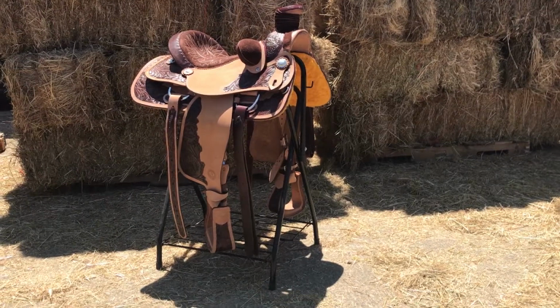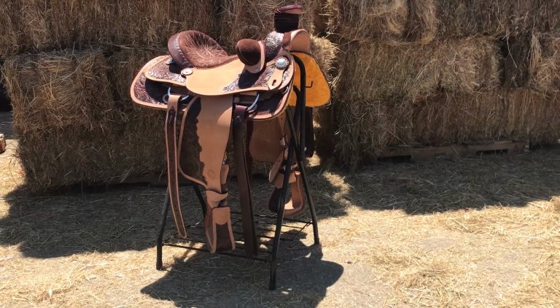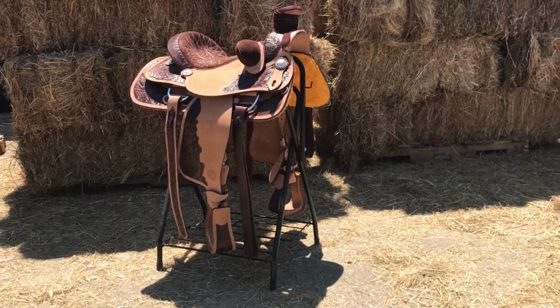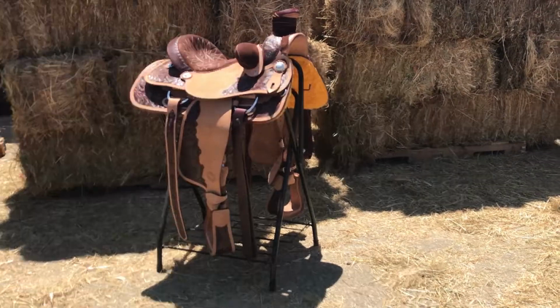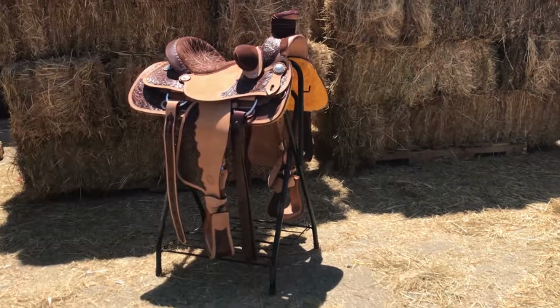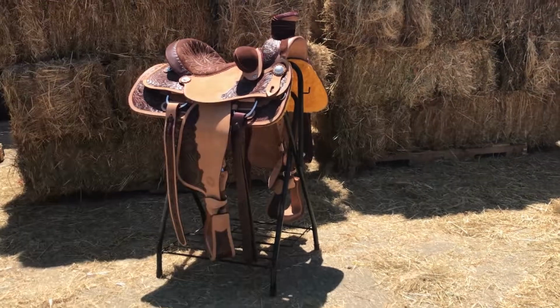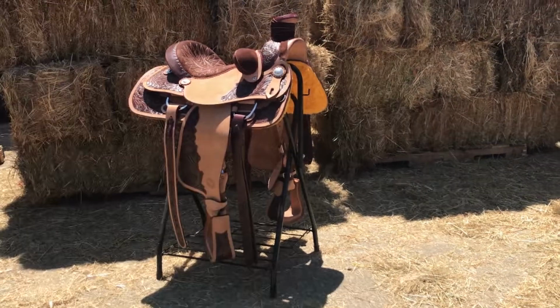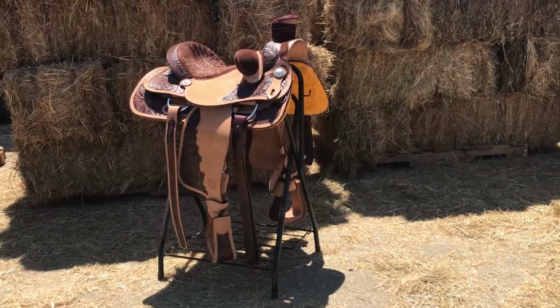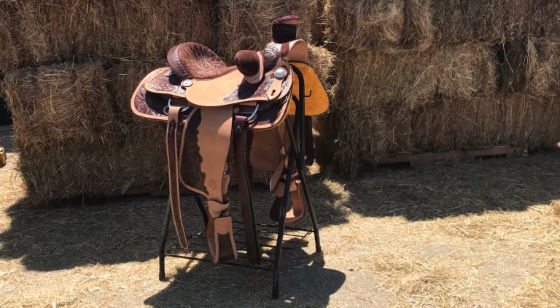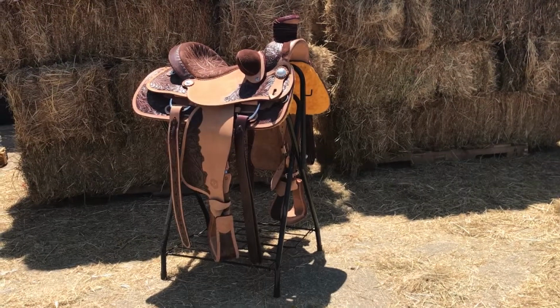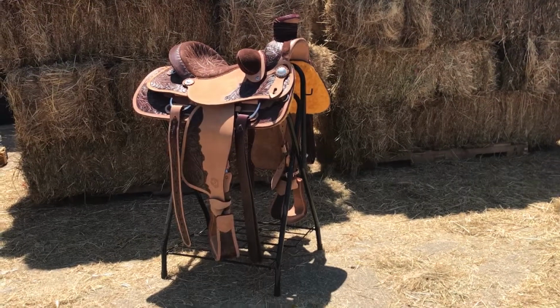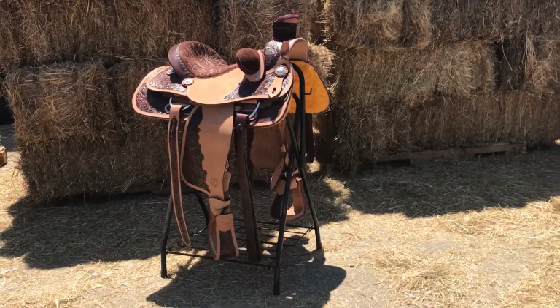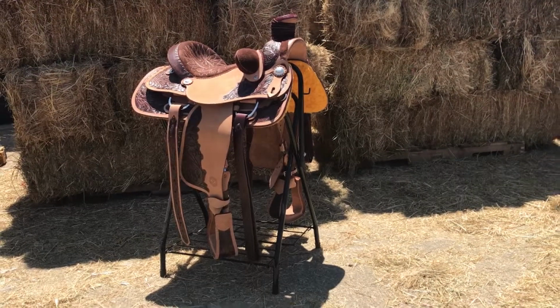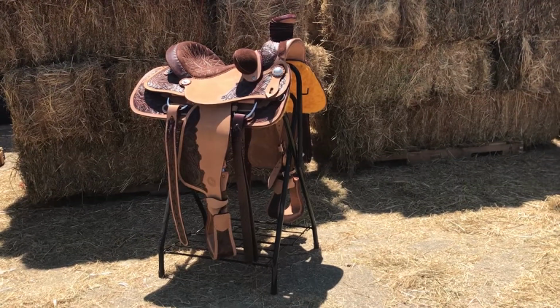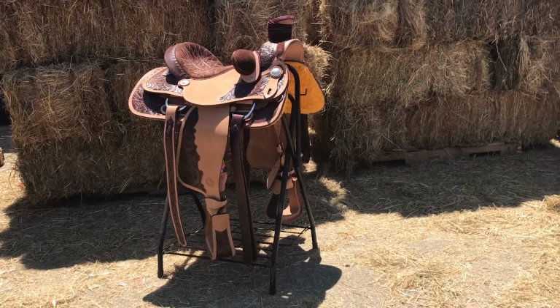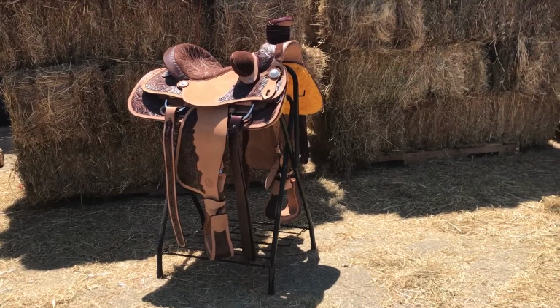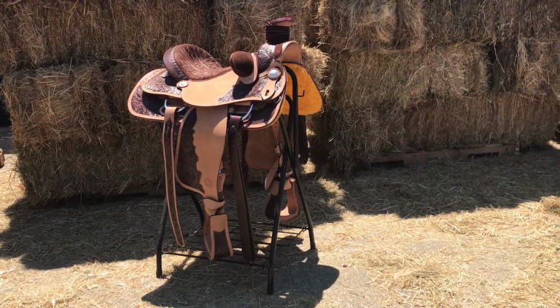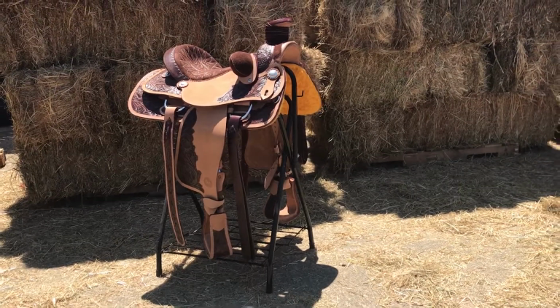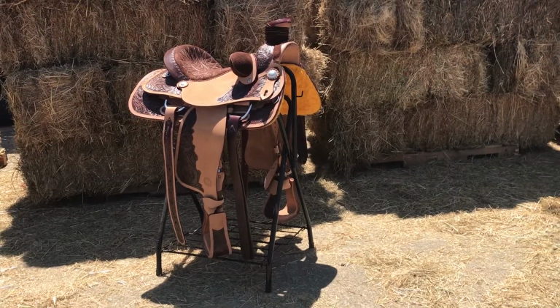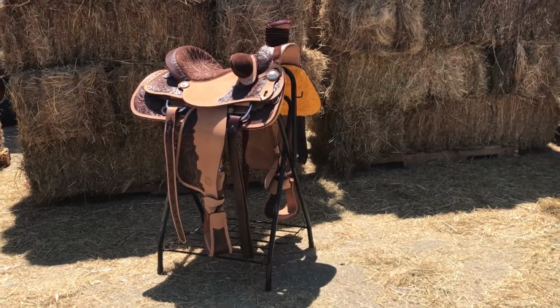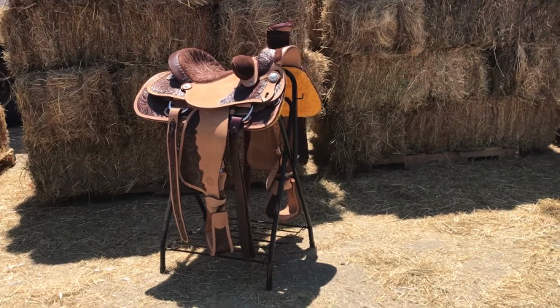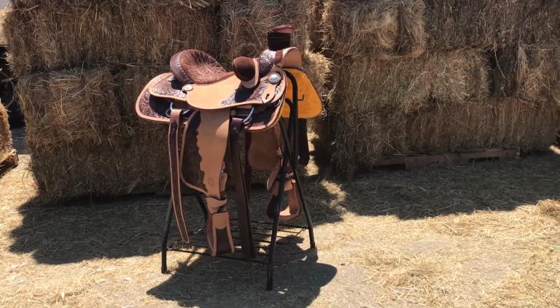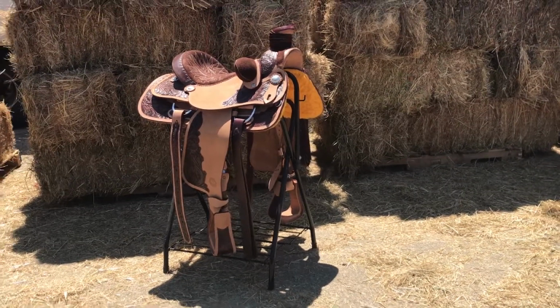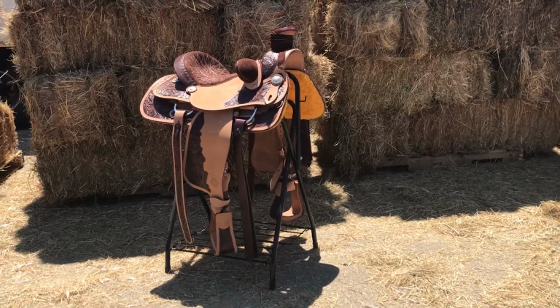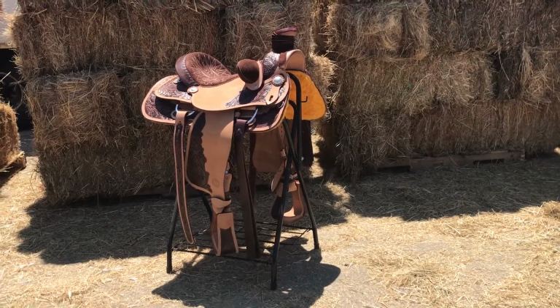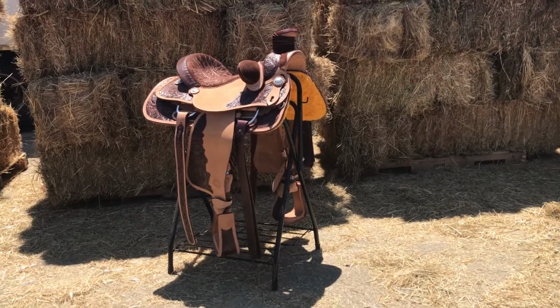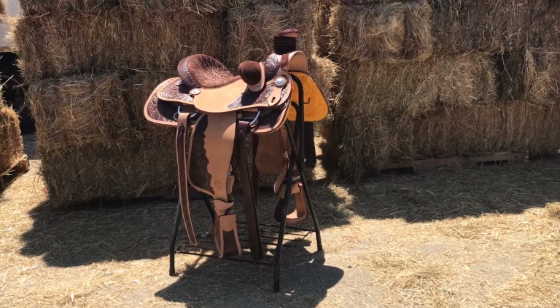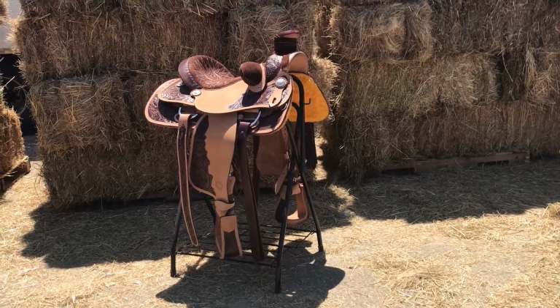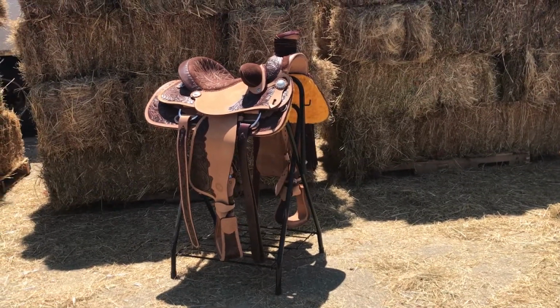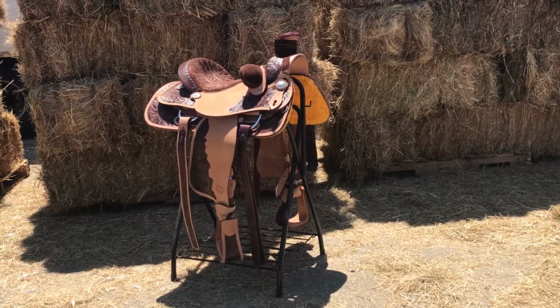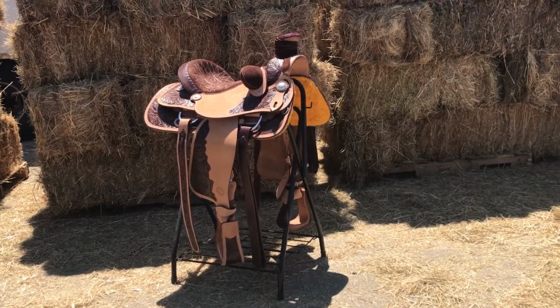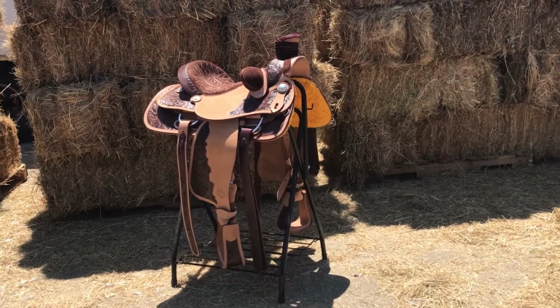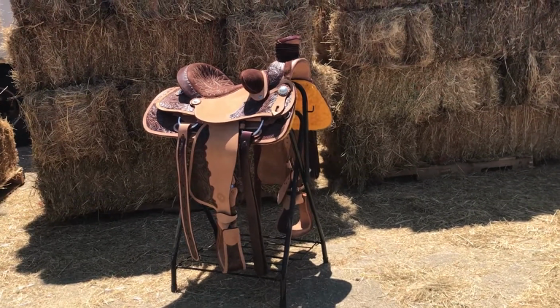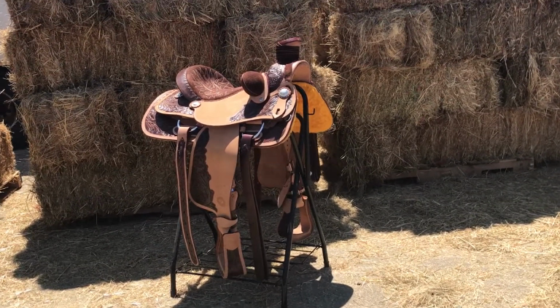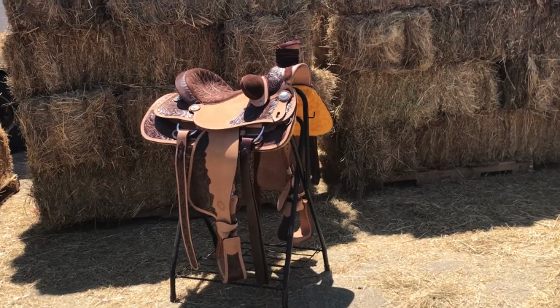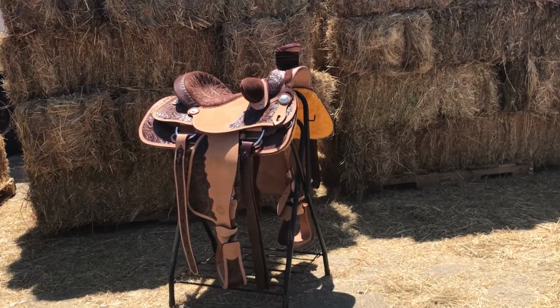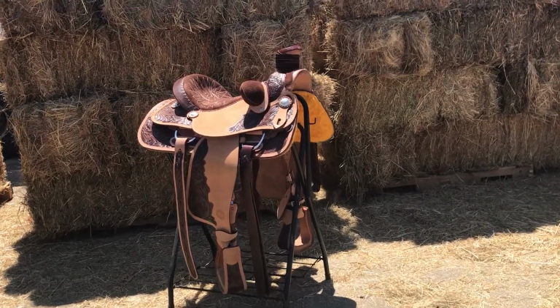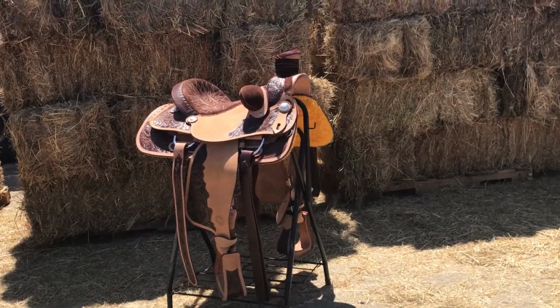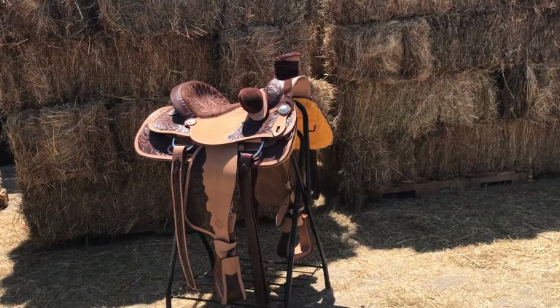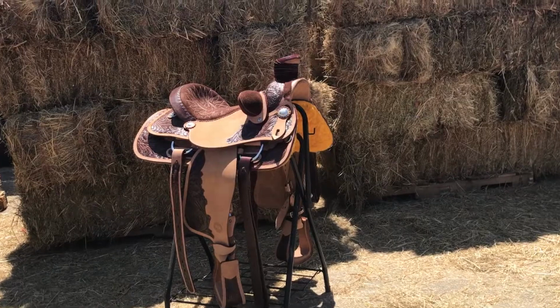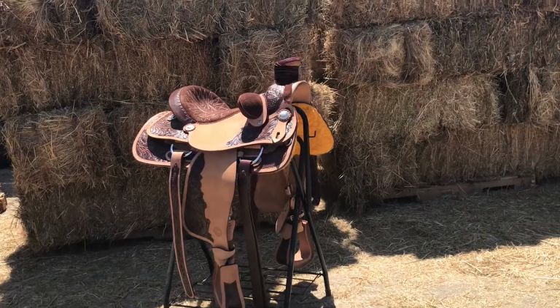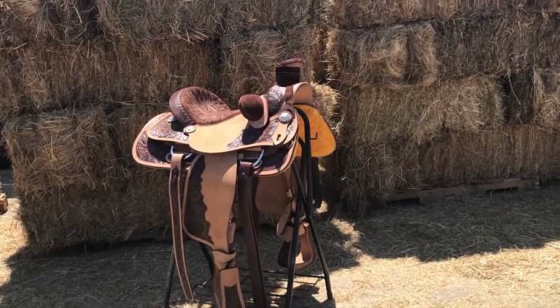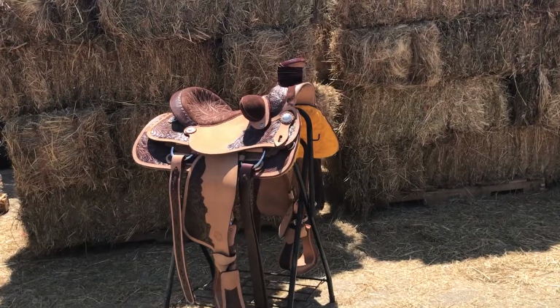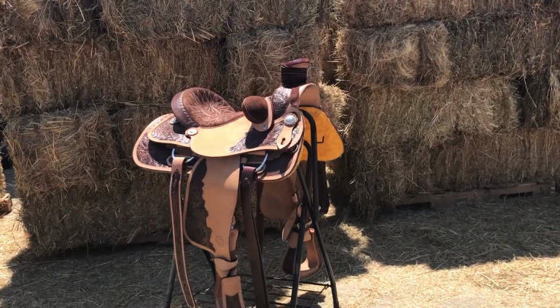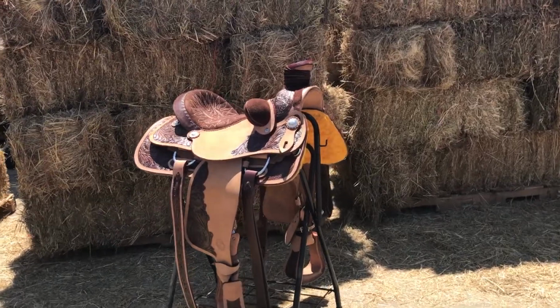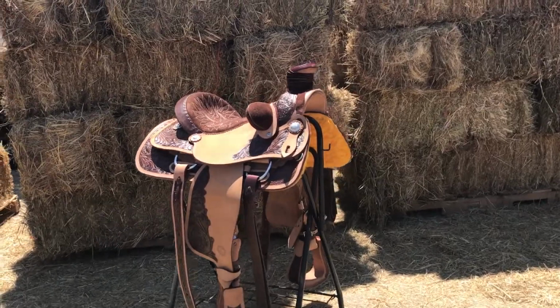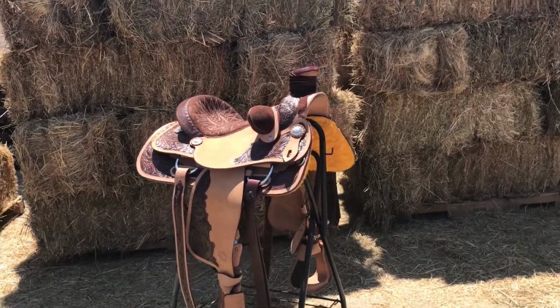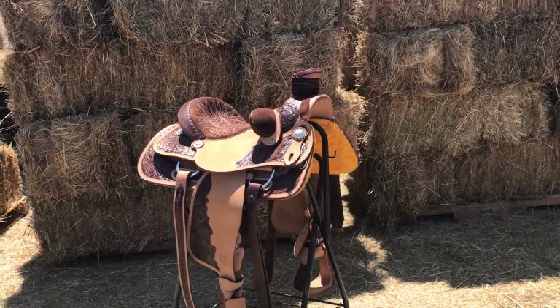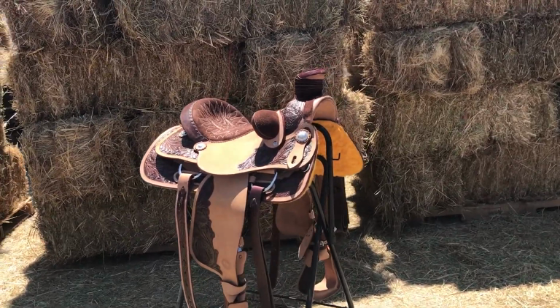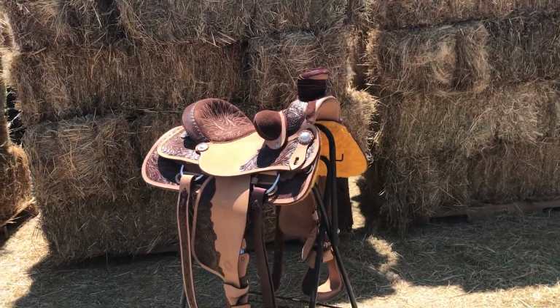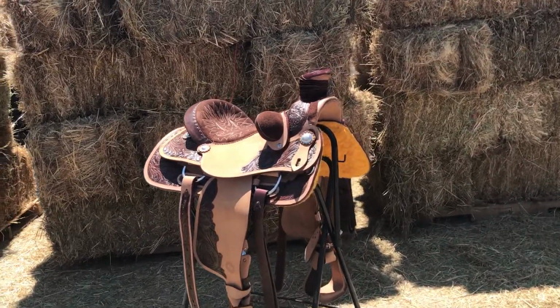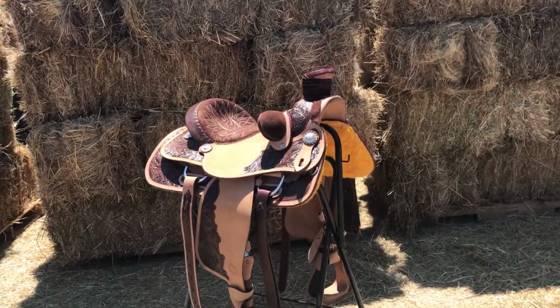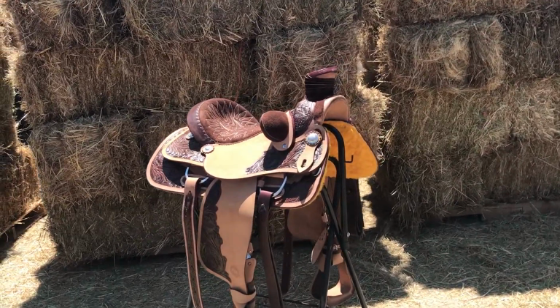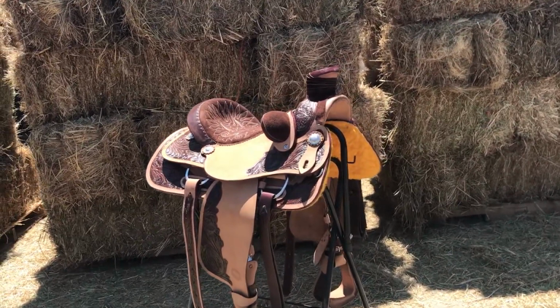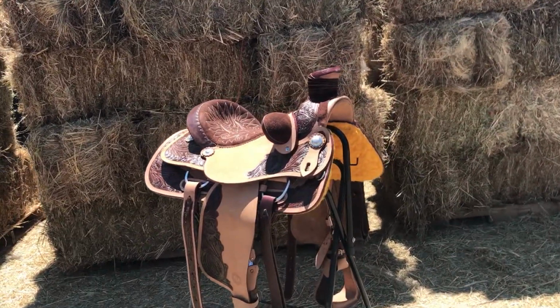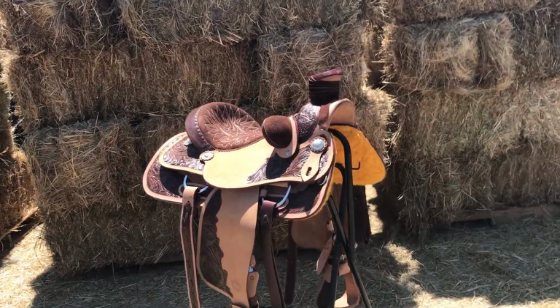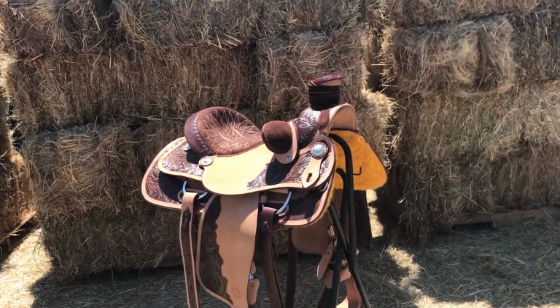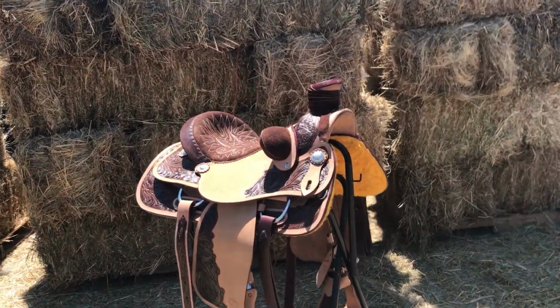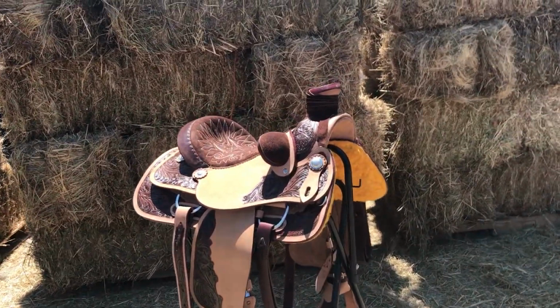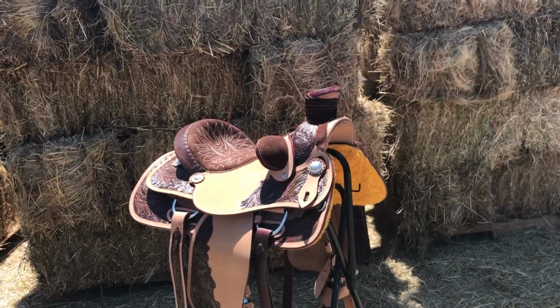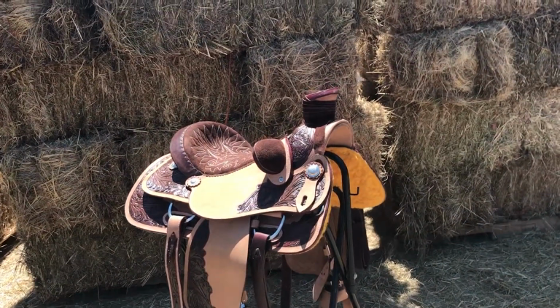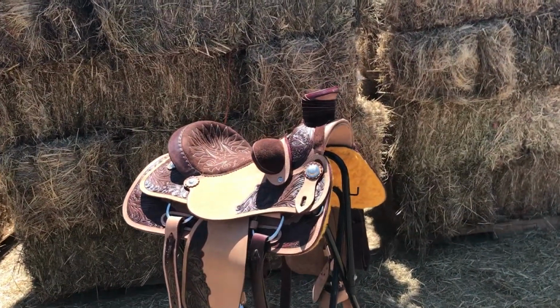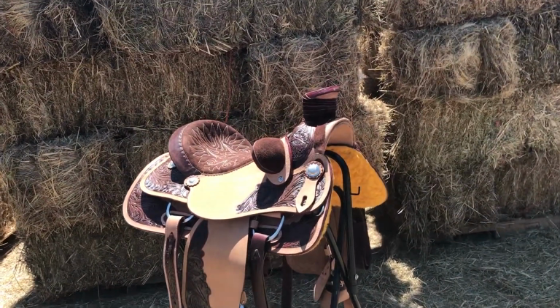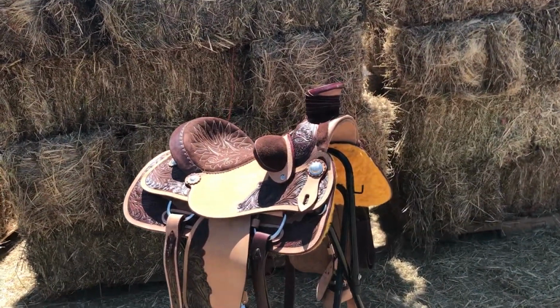Good afternoon everybody, we got Joe here with Mr. Saddle introducing one of our new lines of saddles. The brand here is Rogue Saddlery.